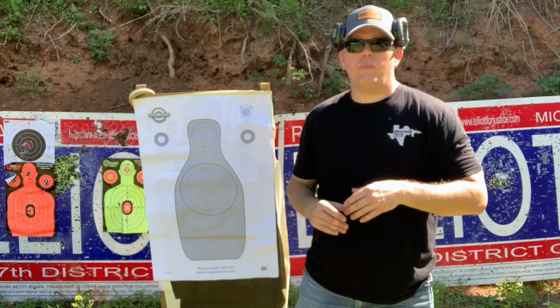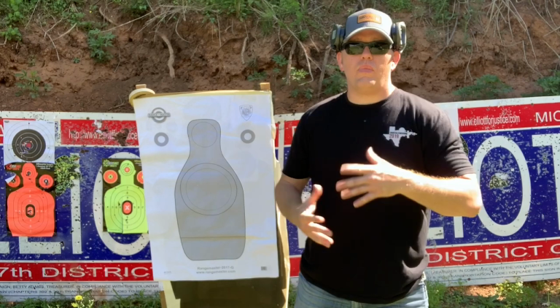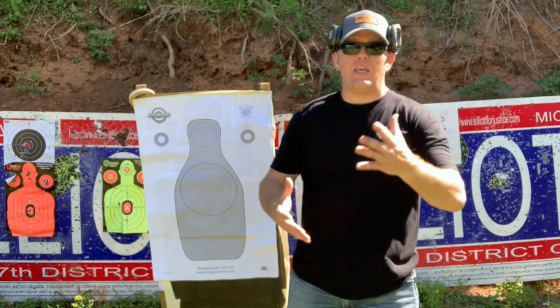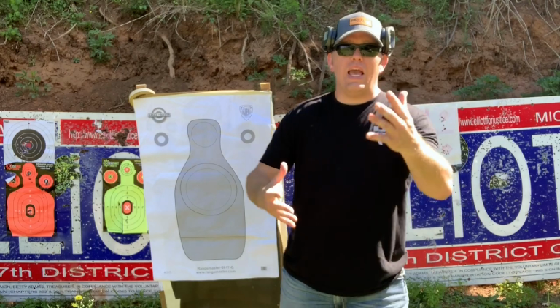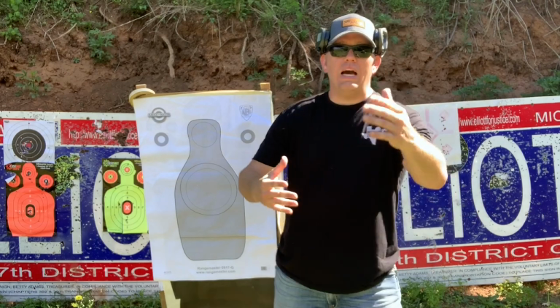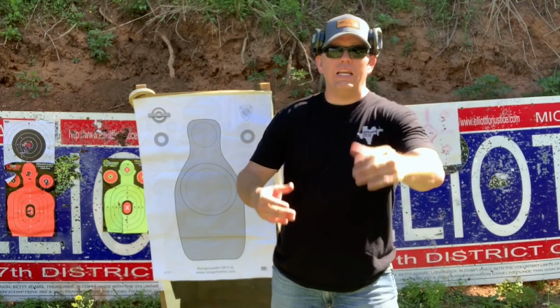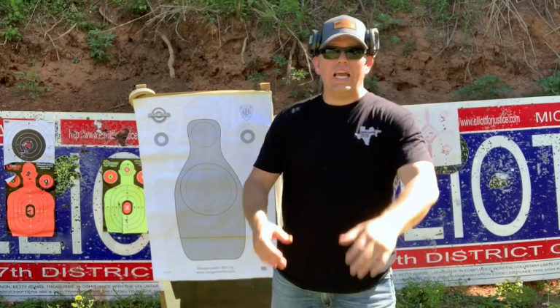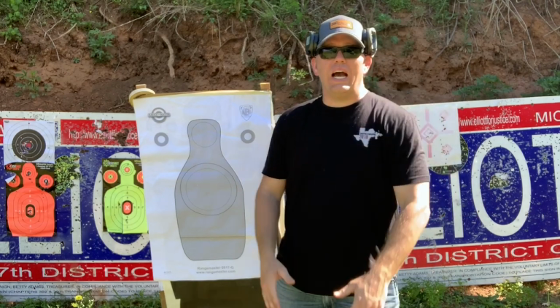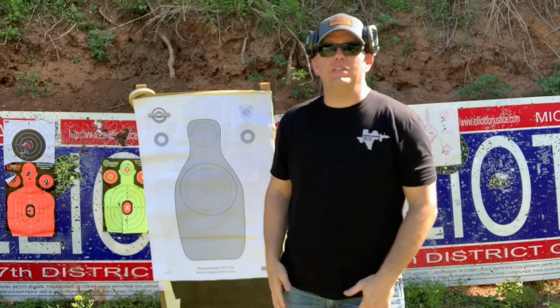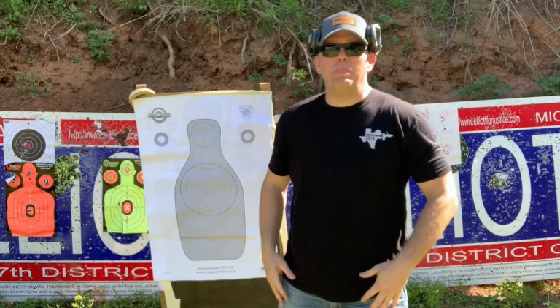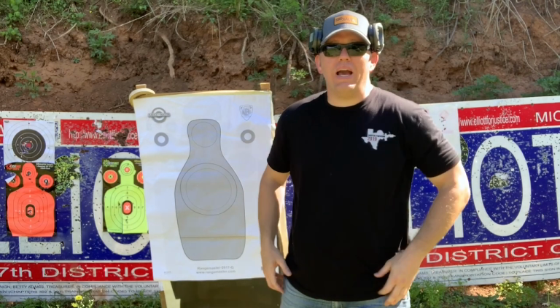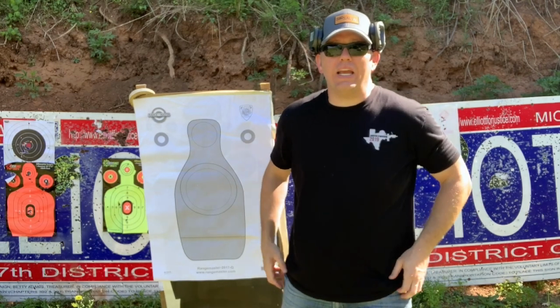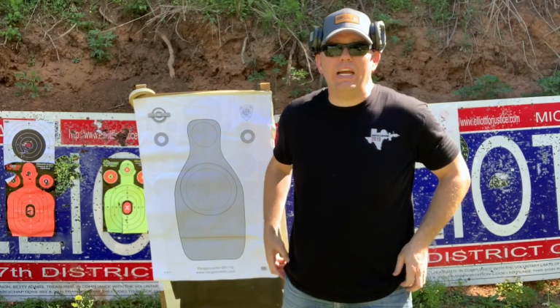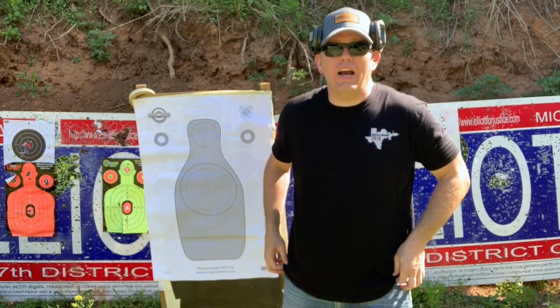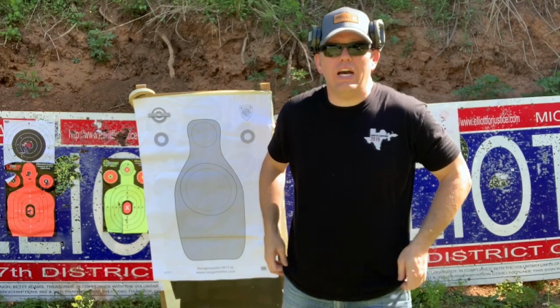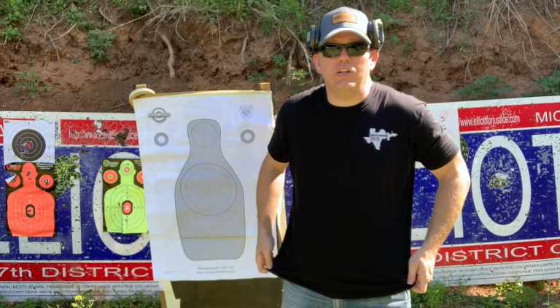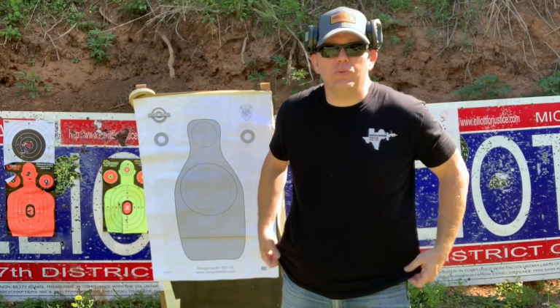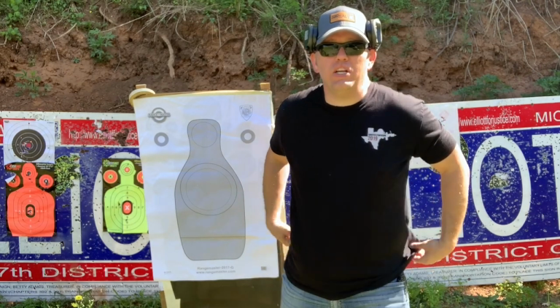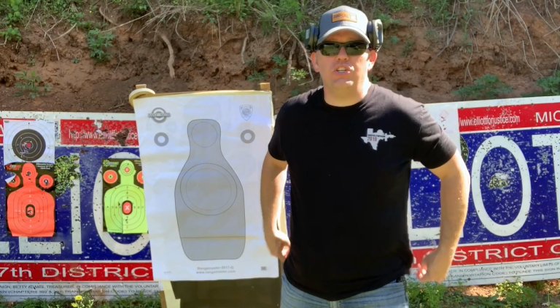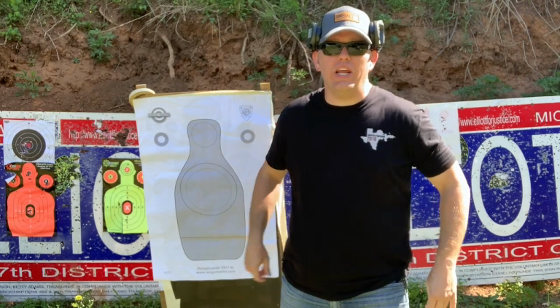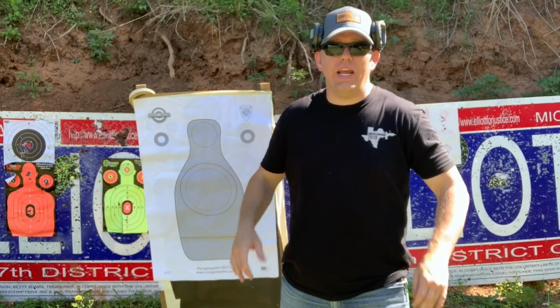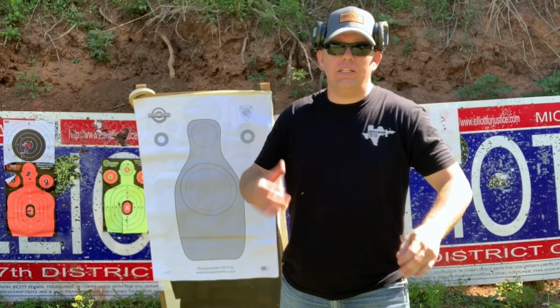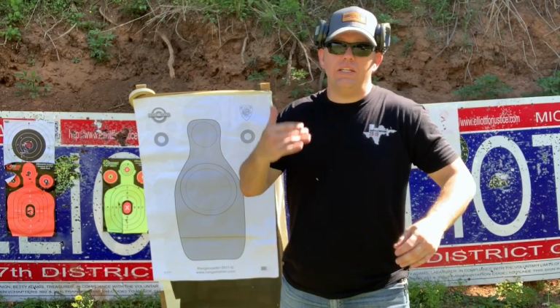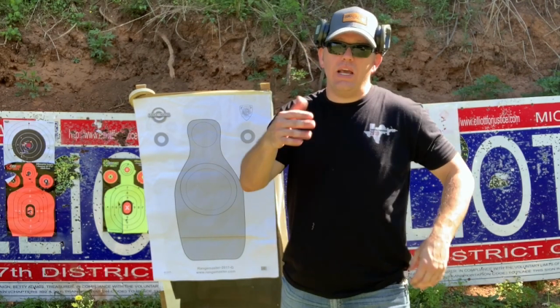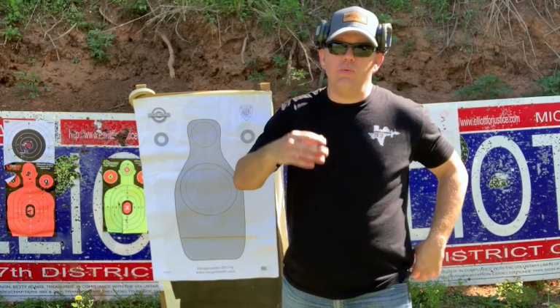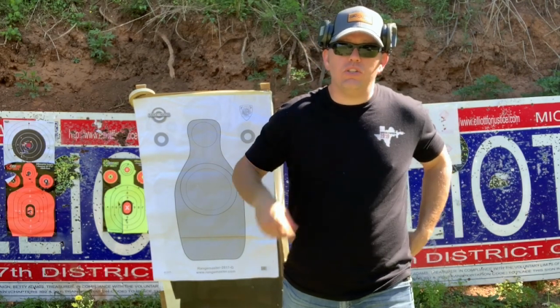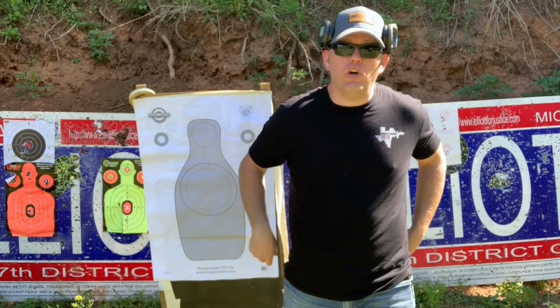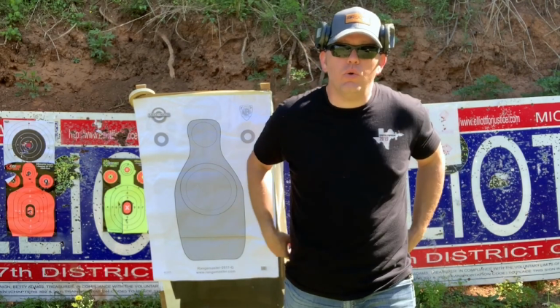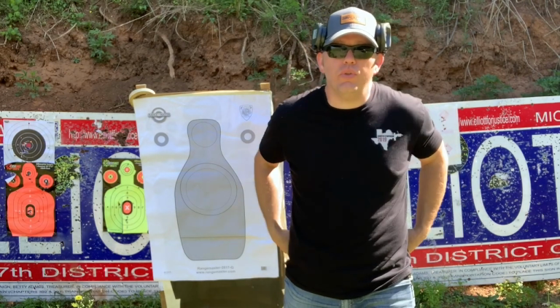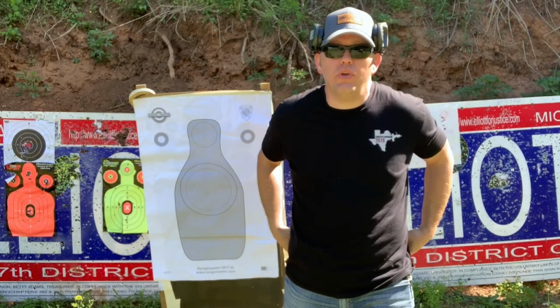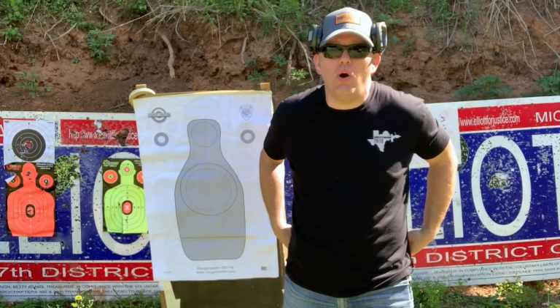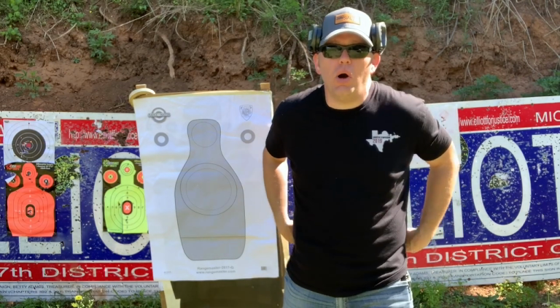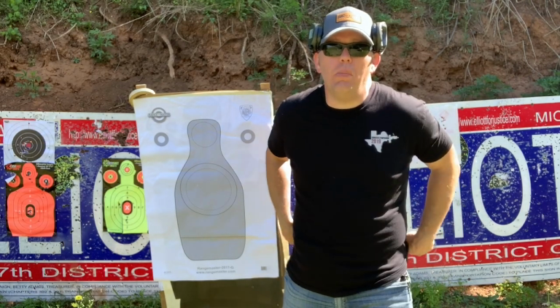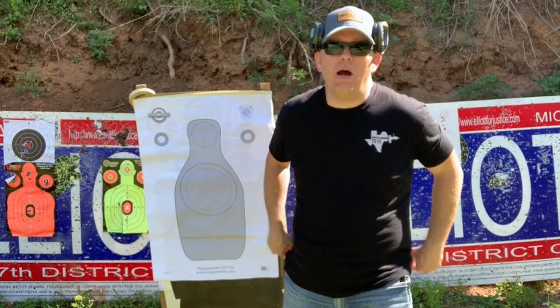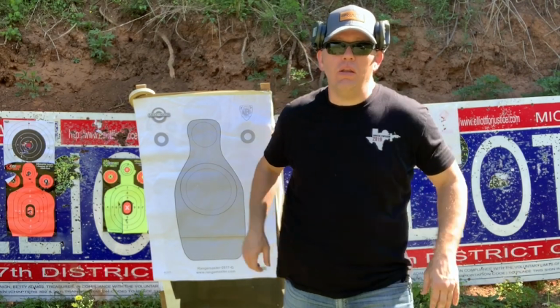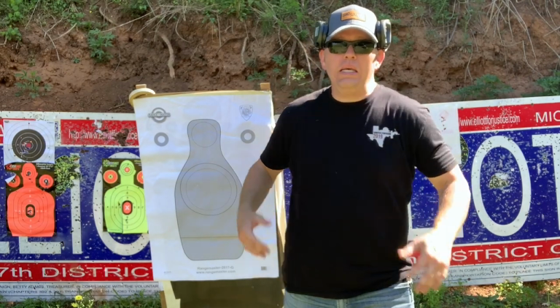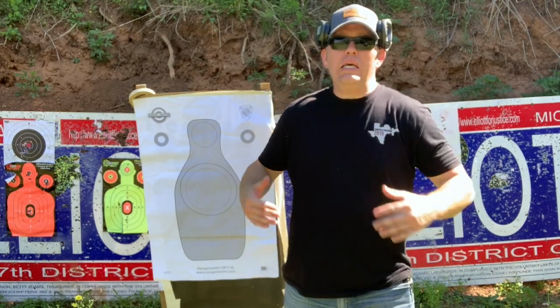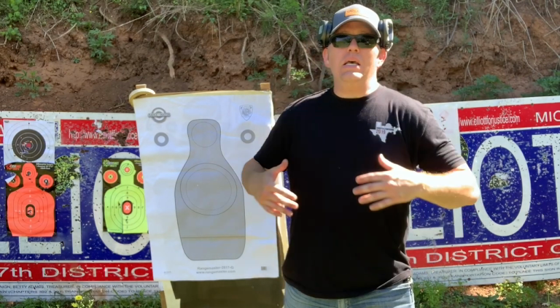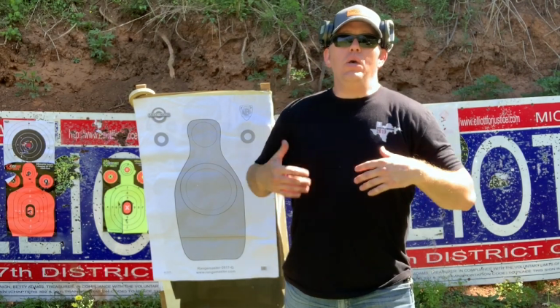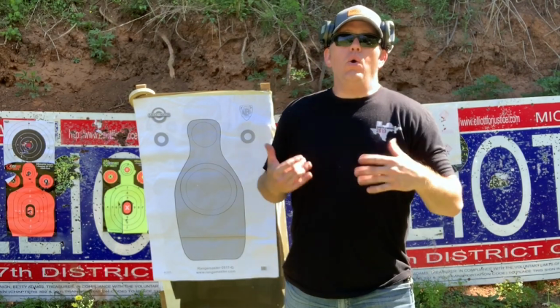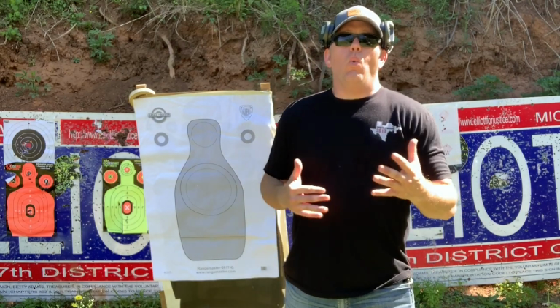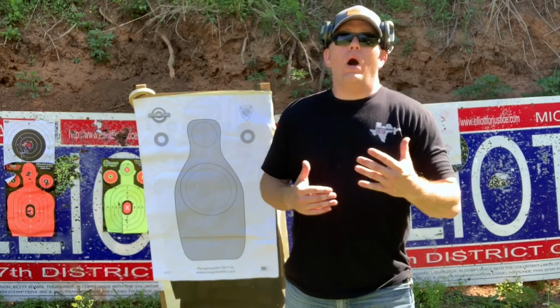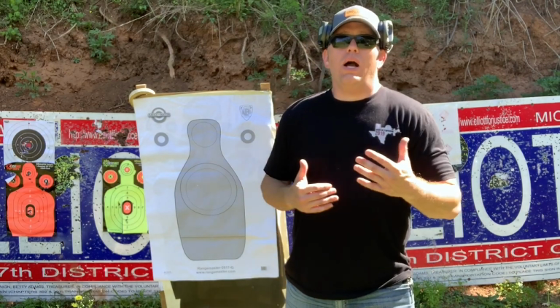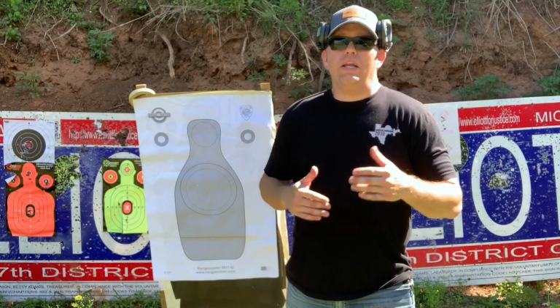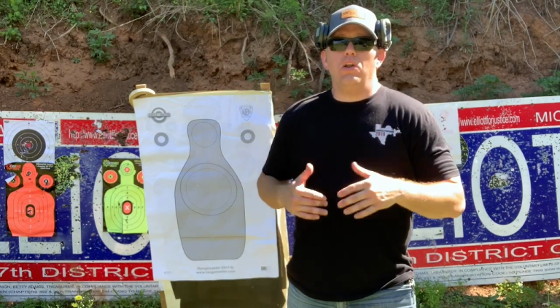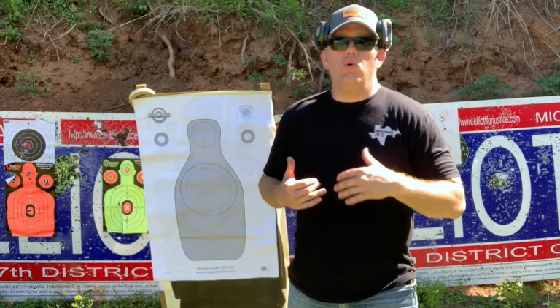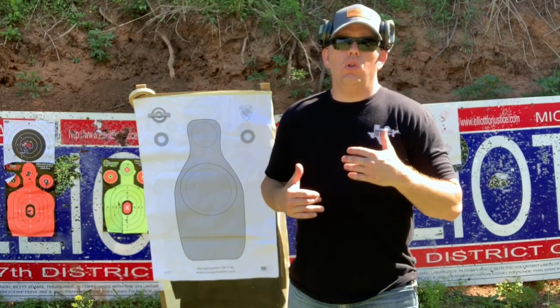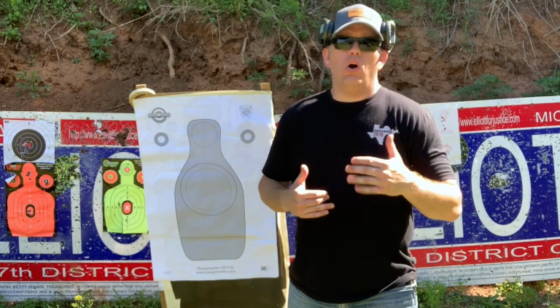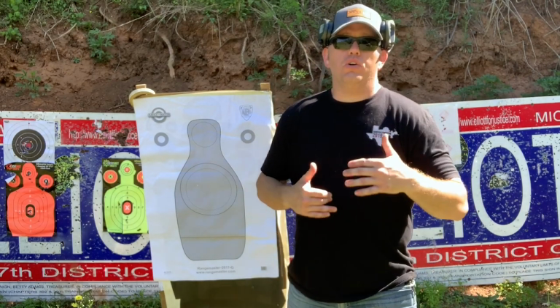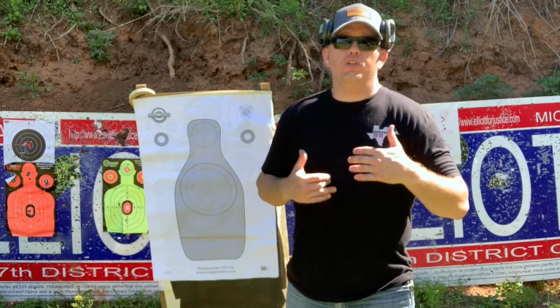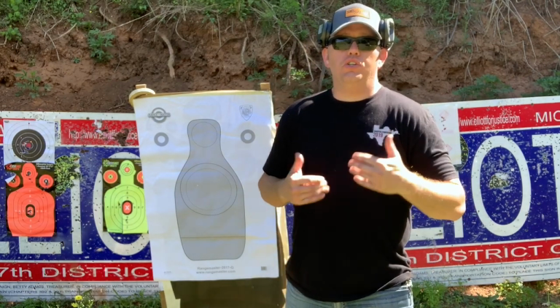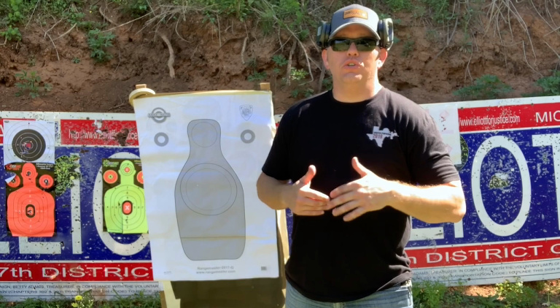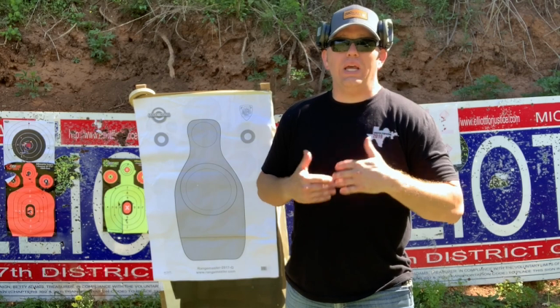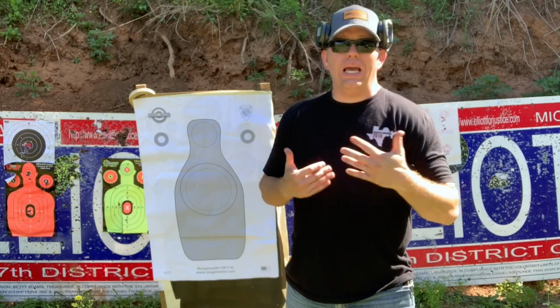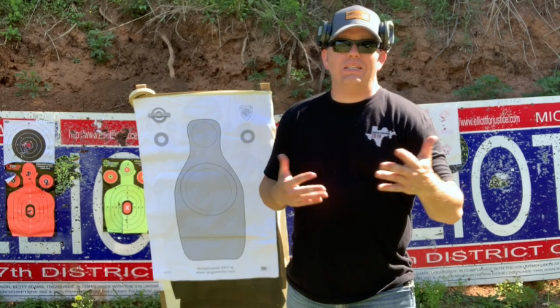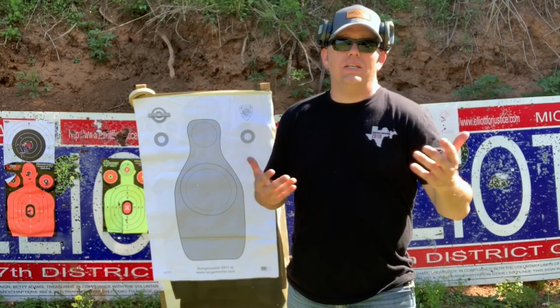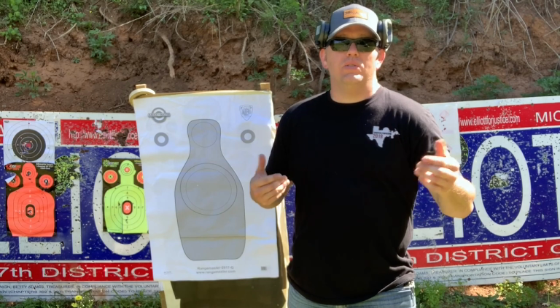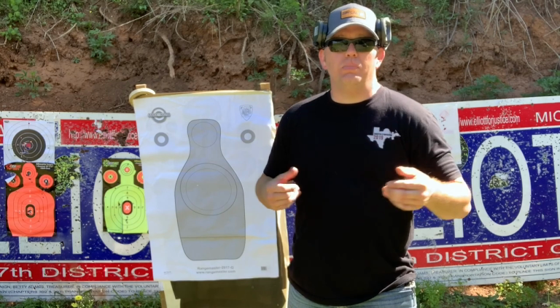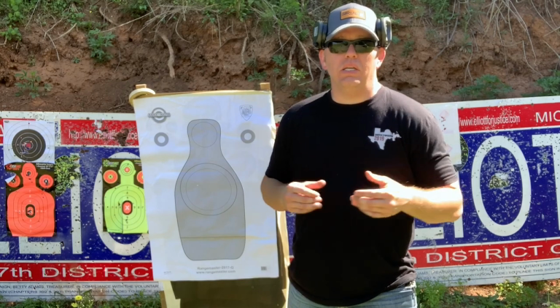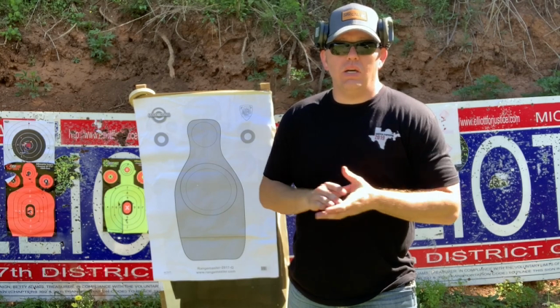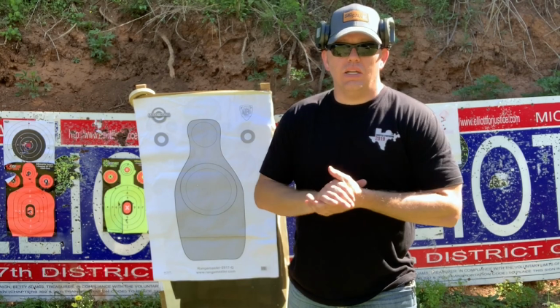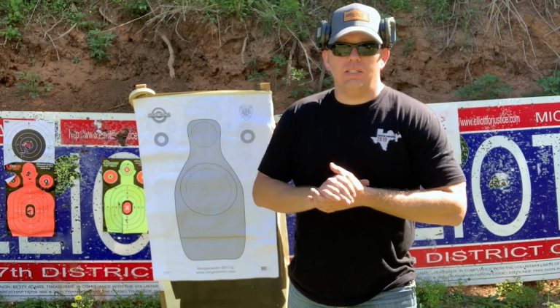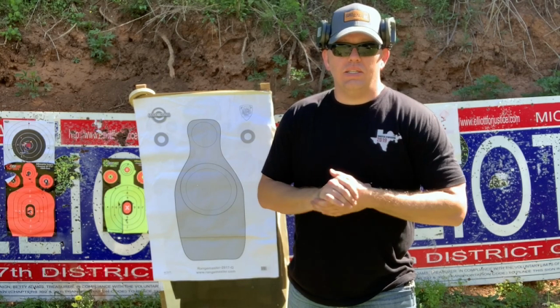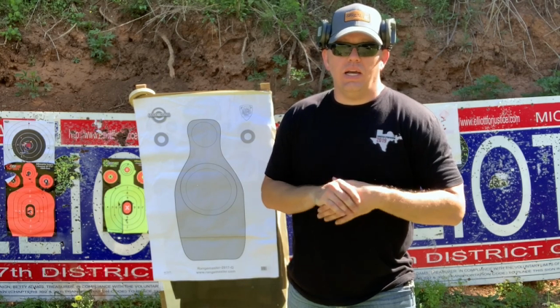Howdy guys, back here out on the range today. Today I want to talk with y'all about why I no longer shoot XS Big Dot sights.